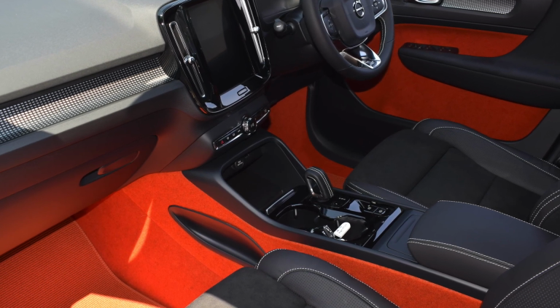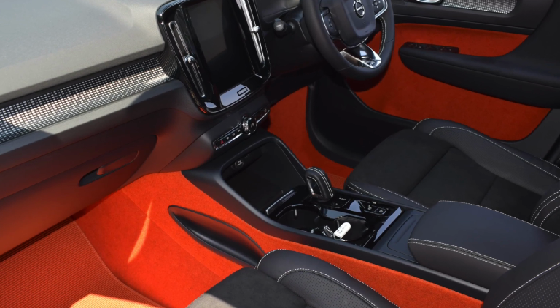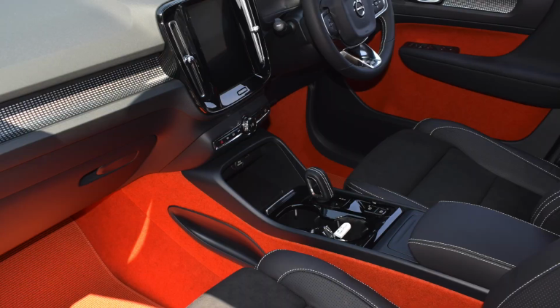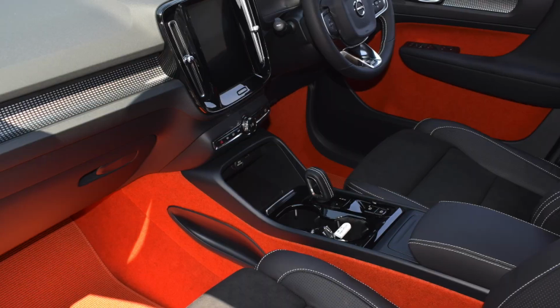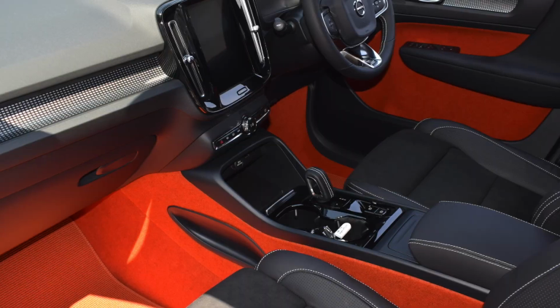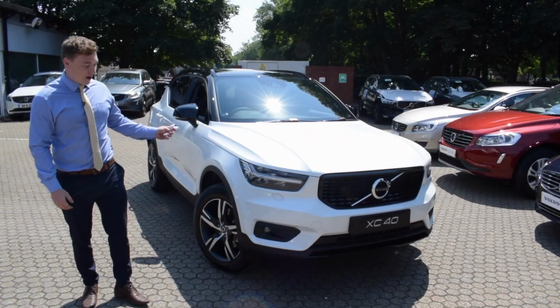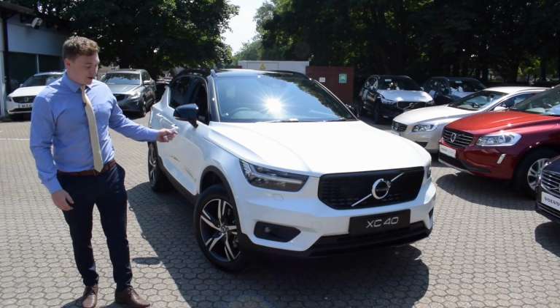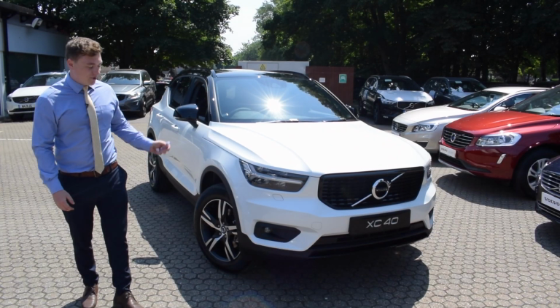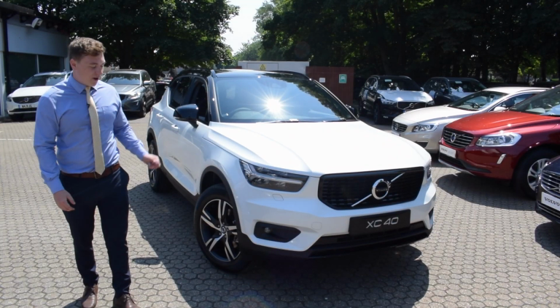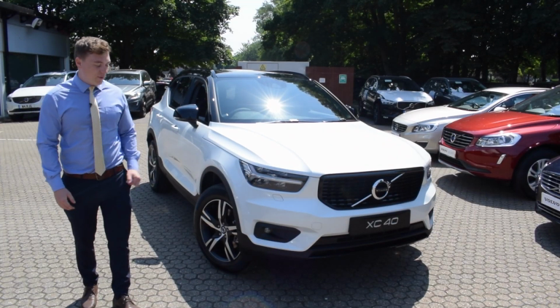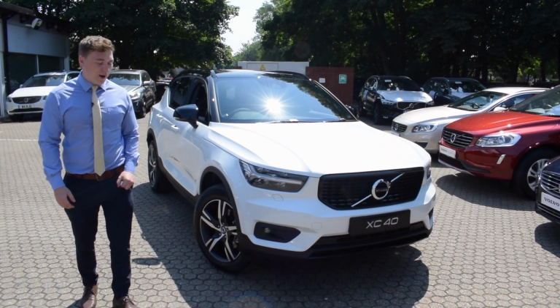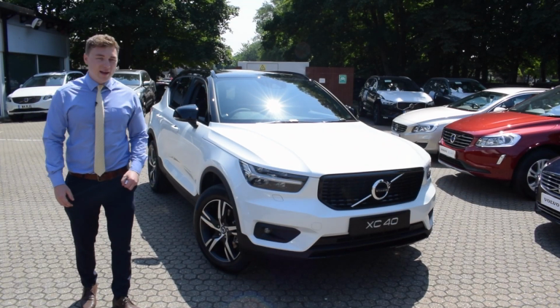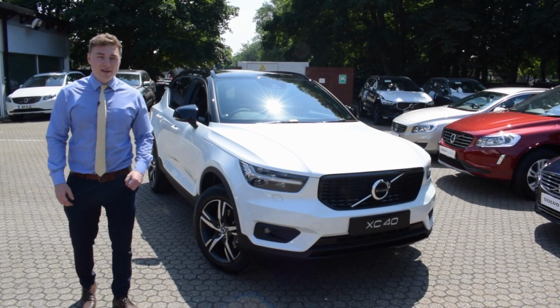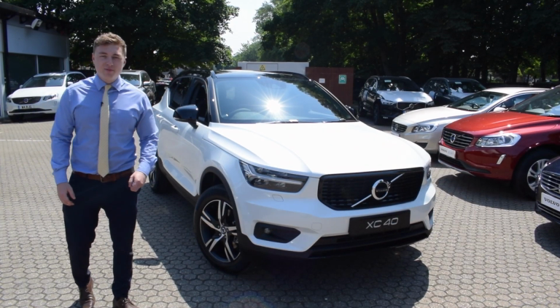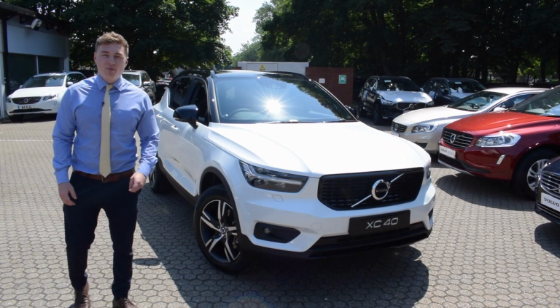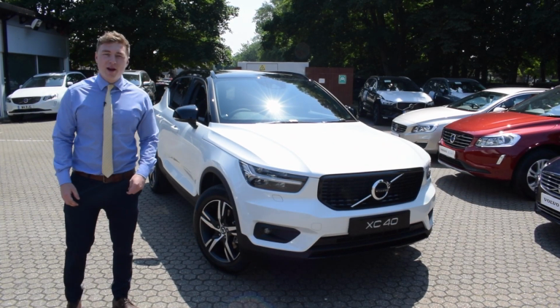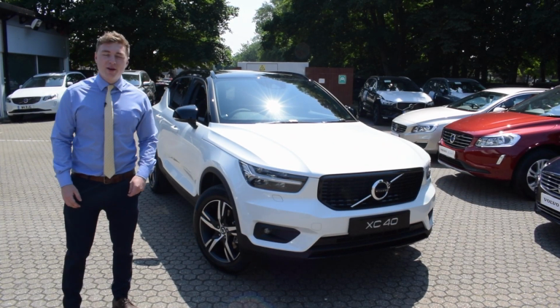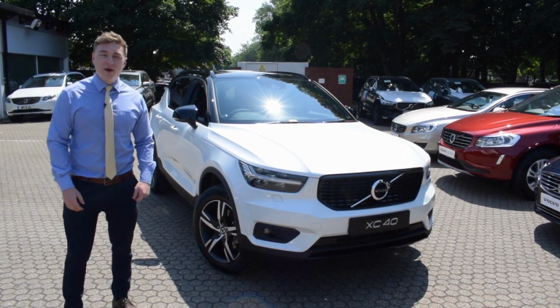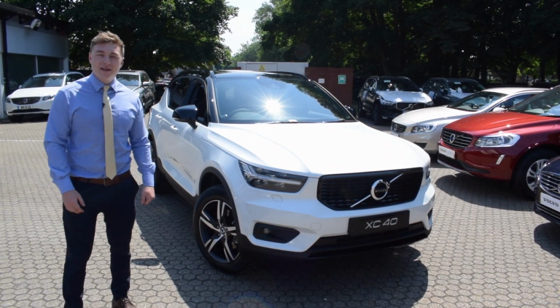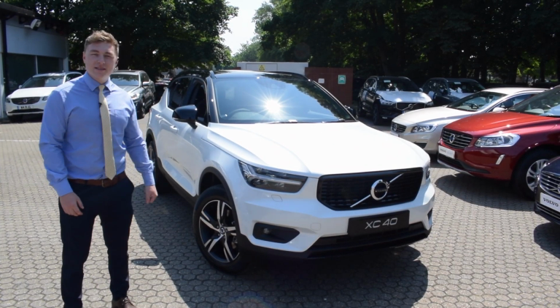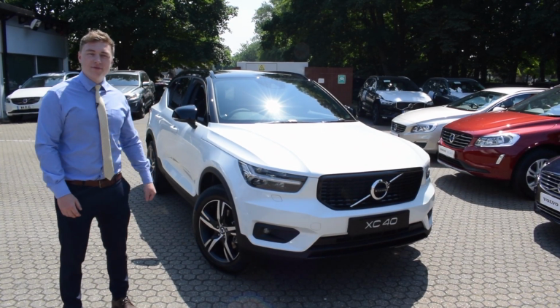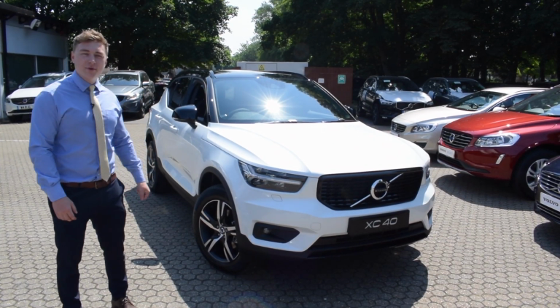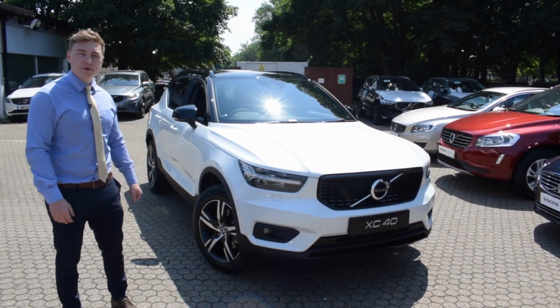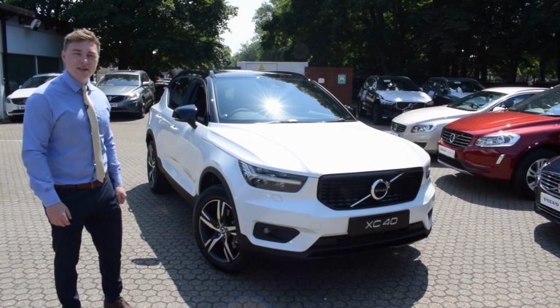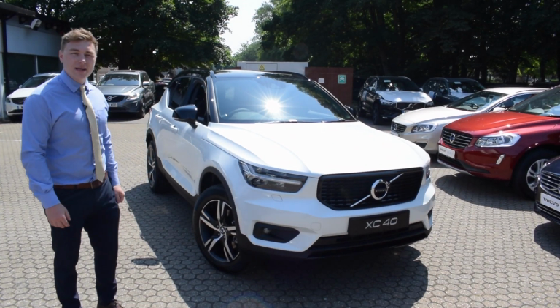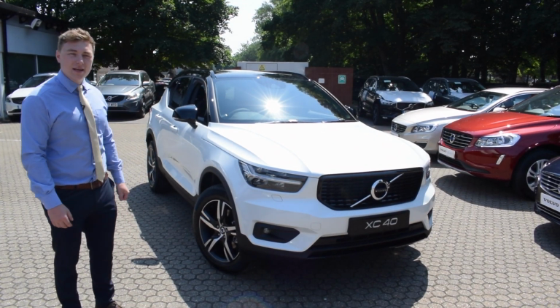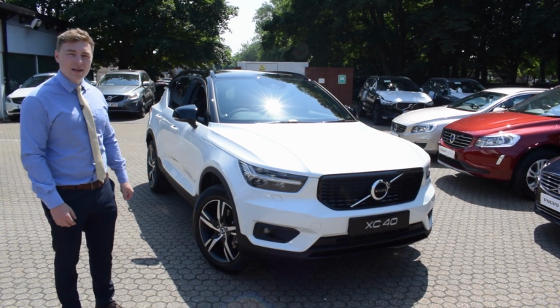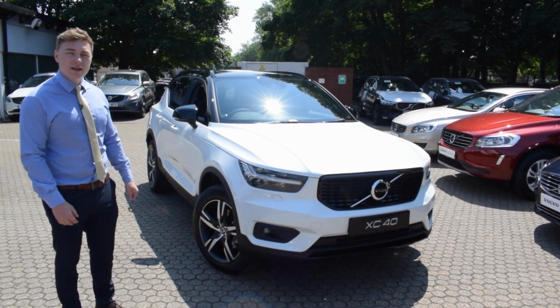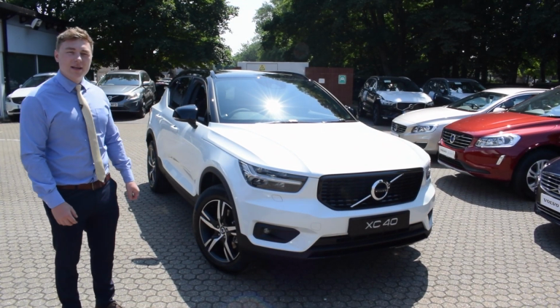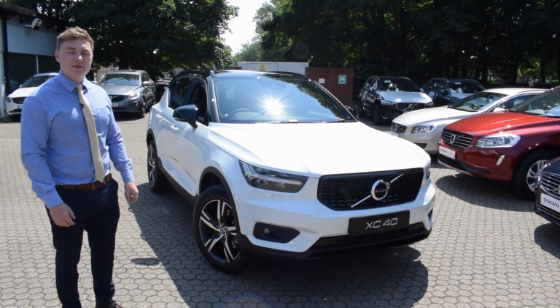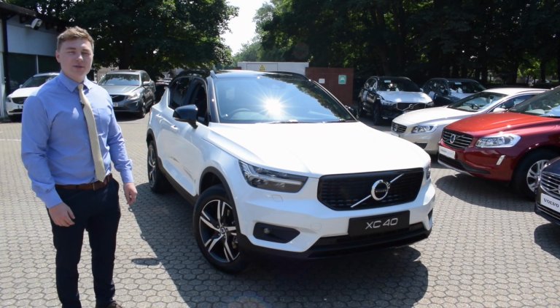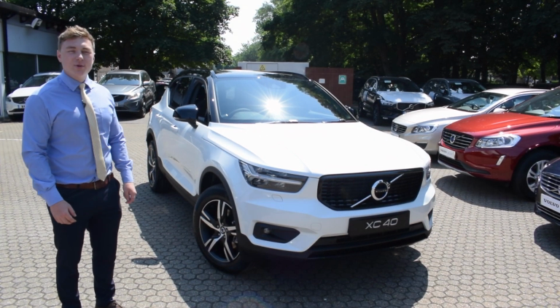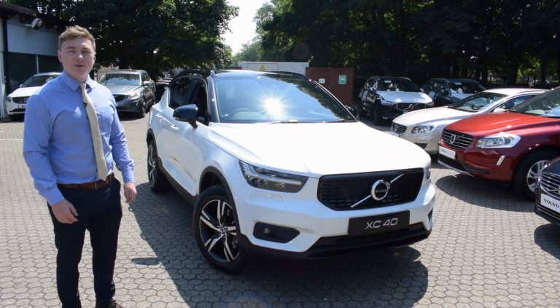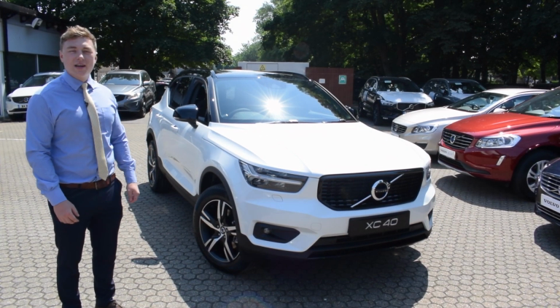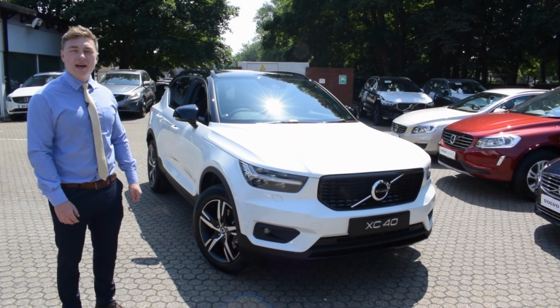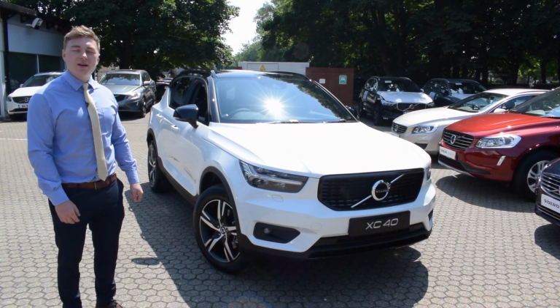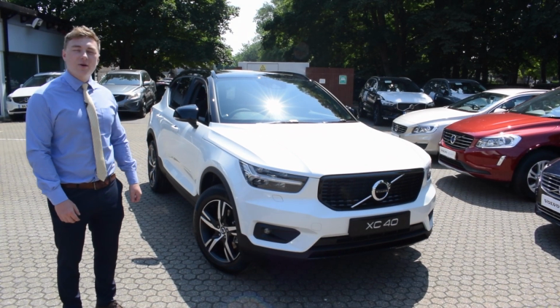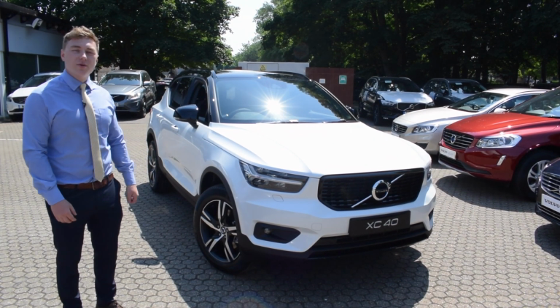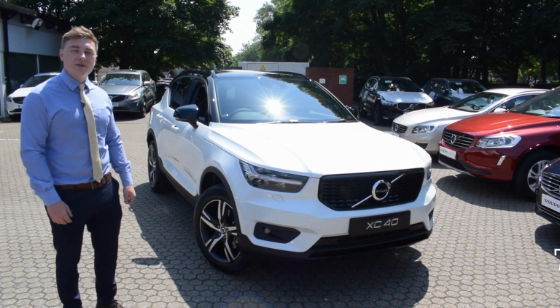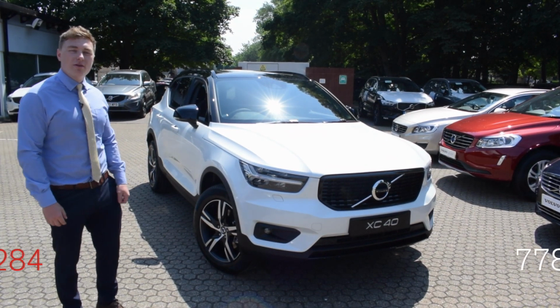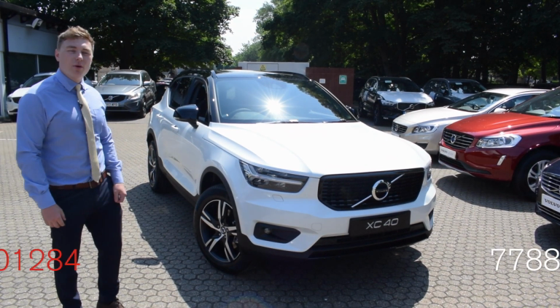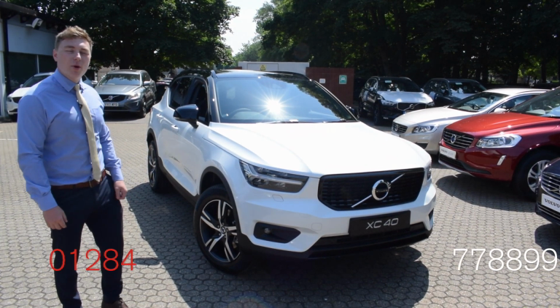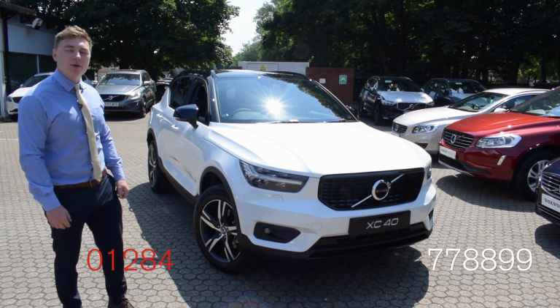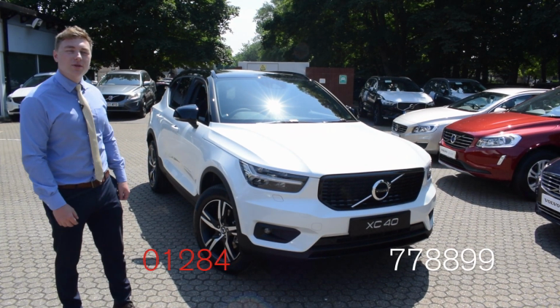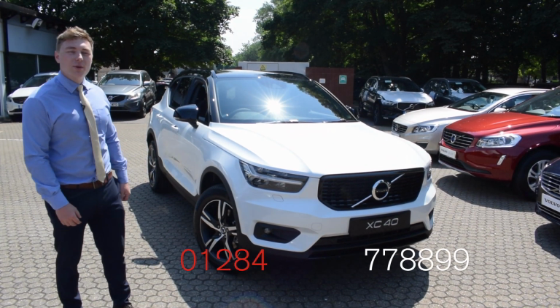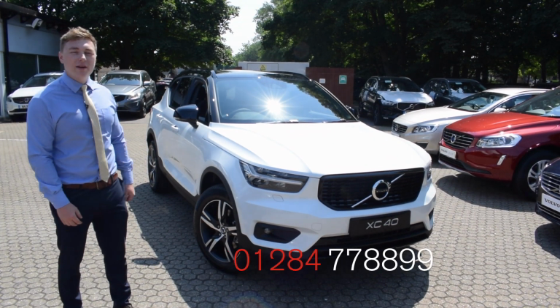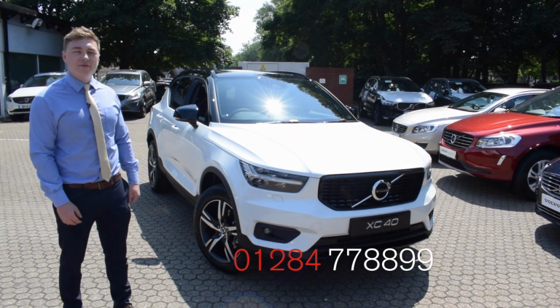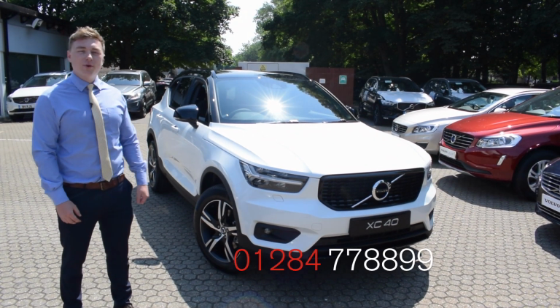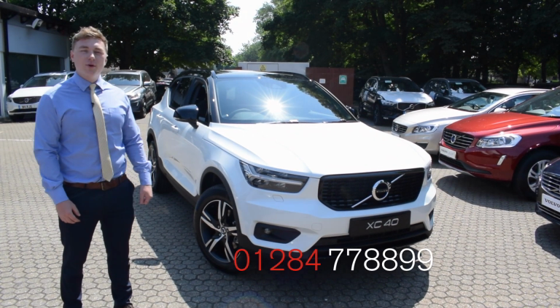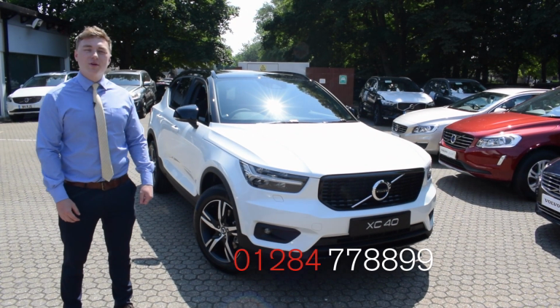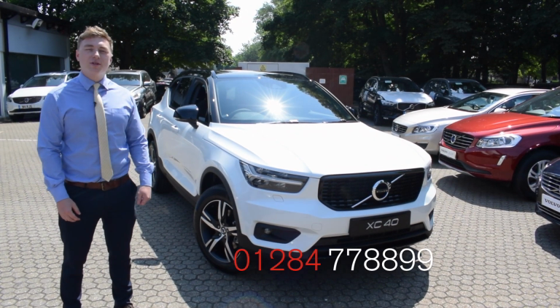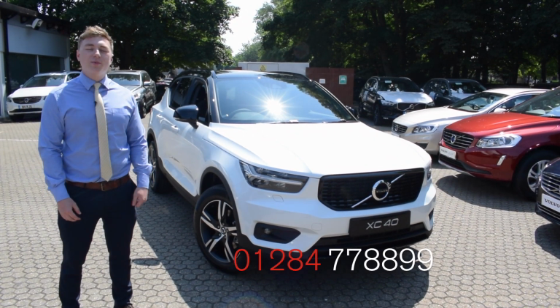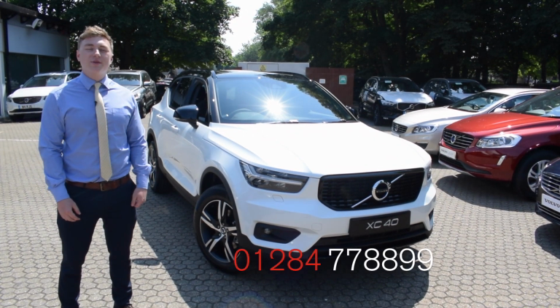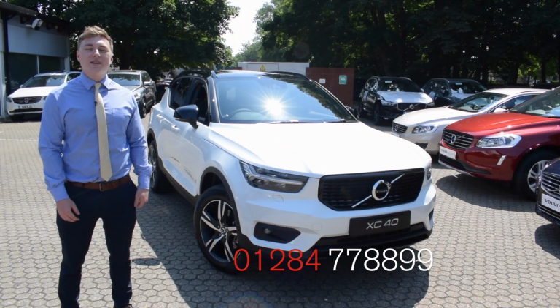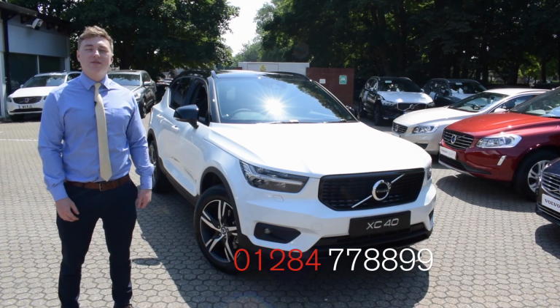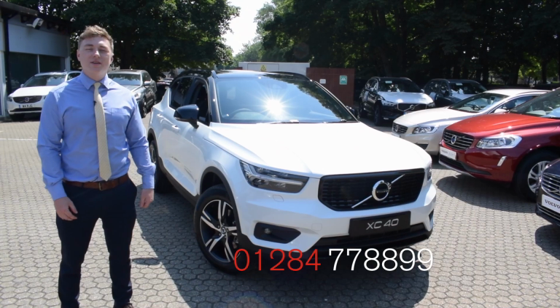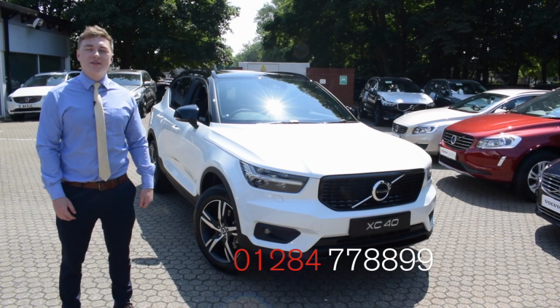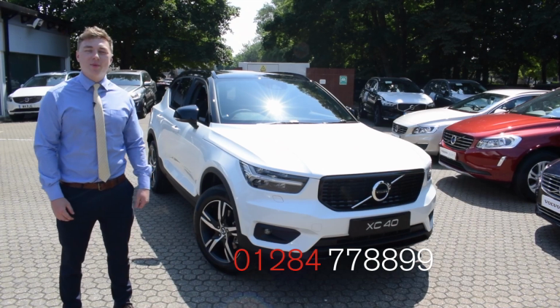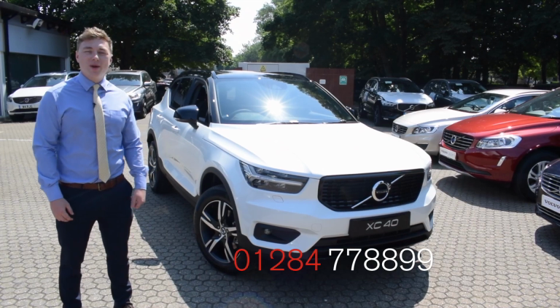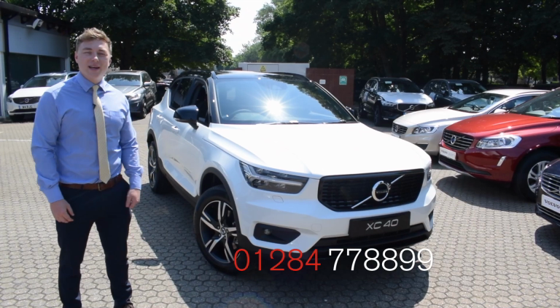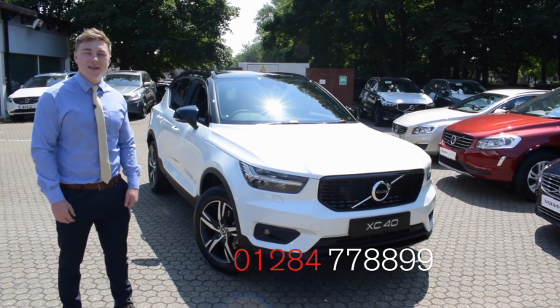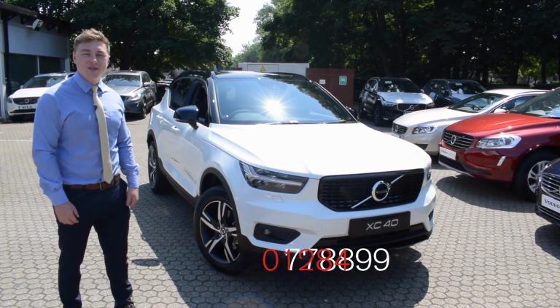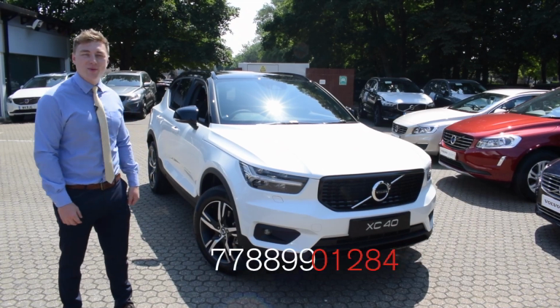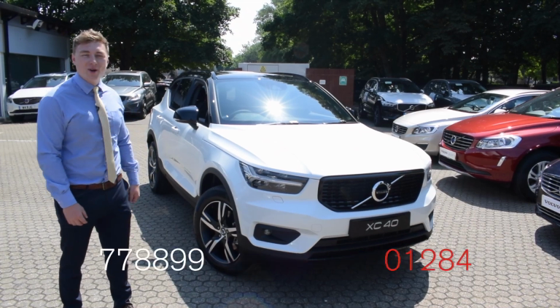So if you'd like to drive away this brand new XC40, give us a call today on 01284 777 889.